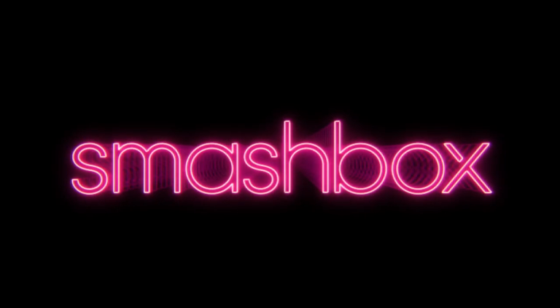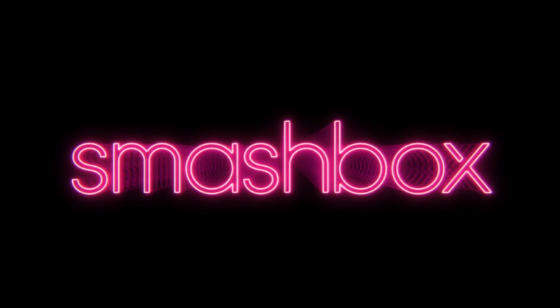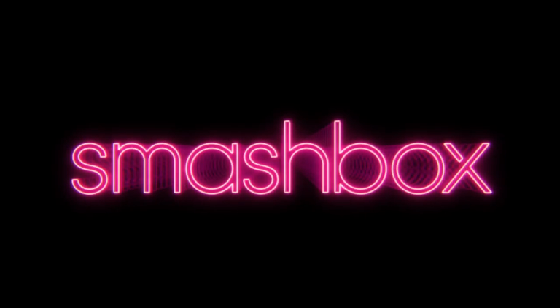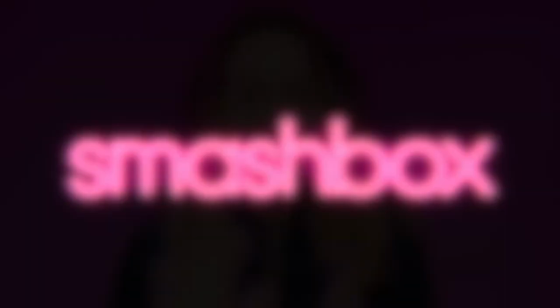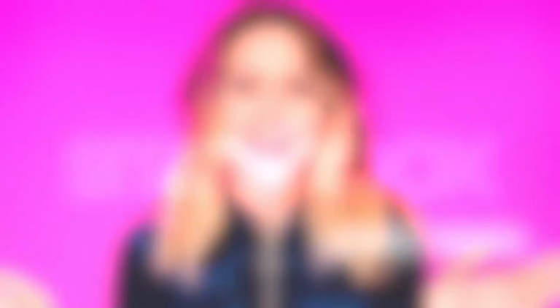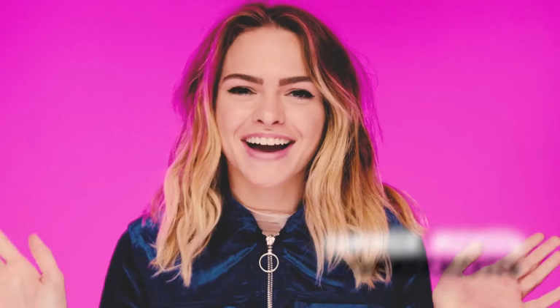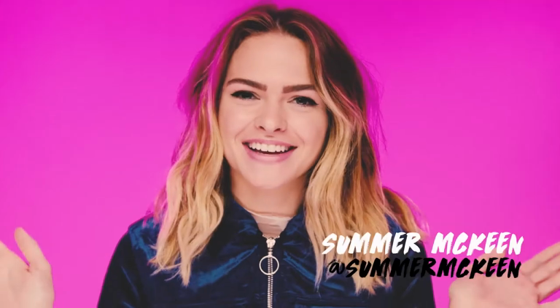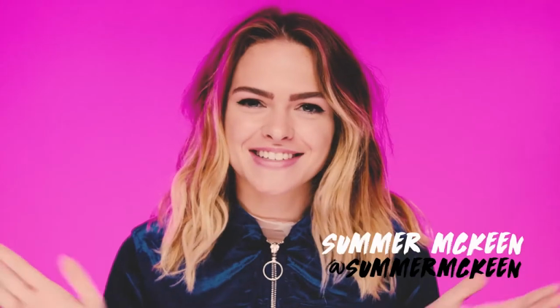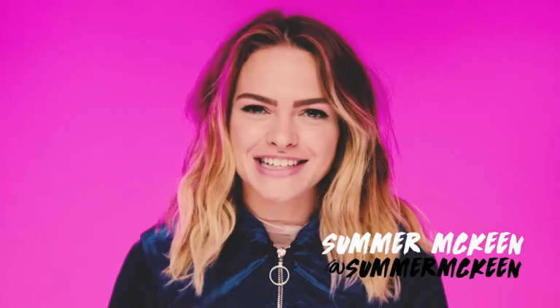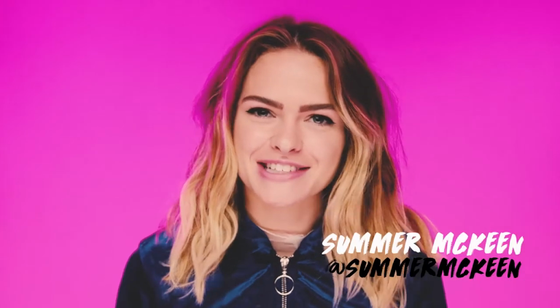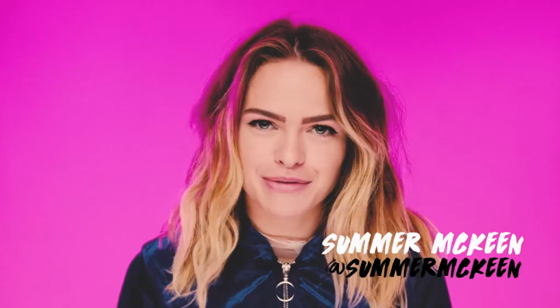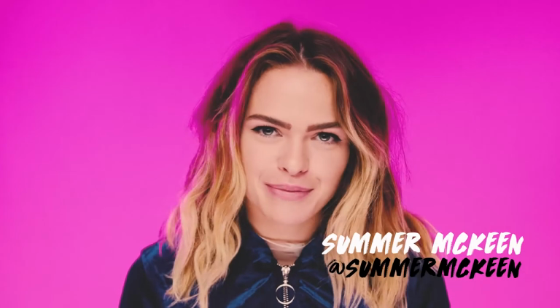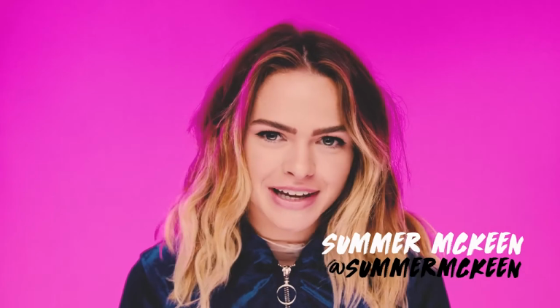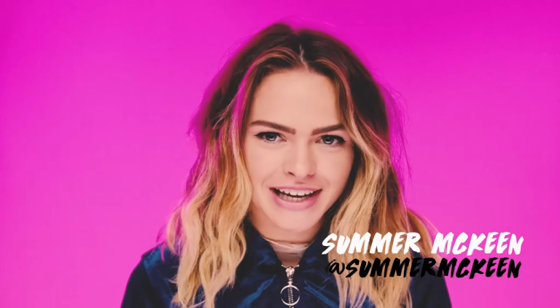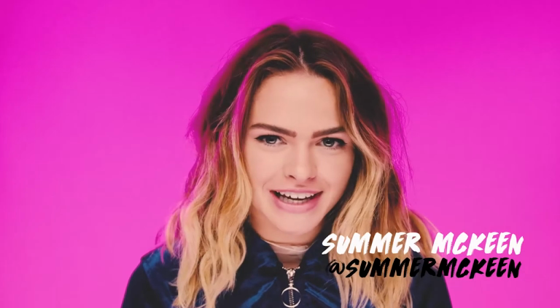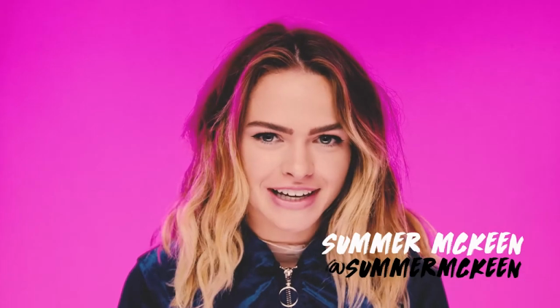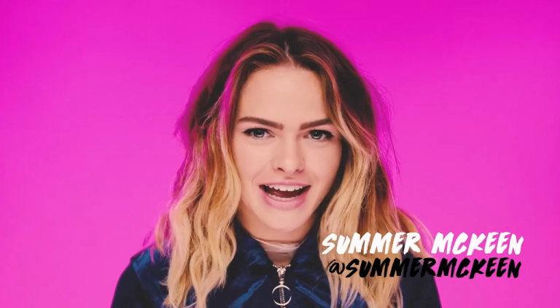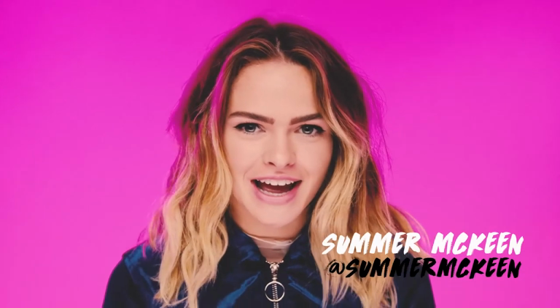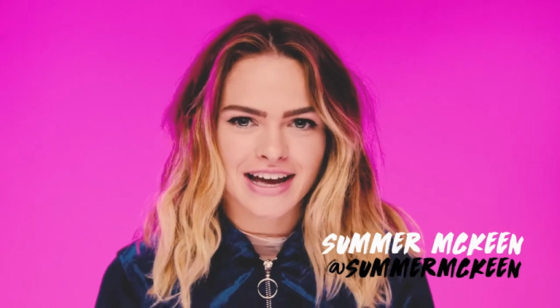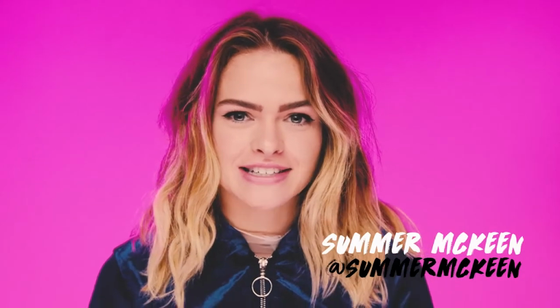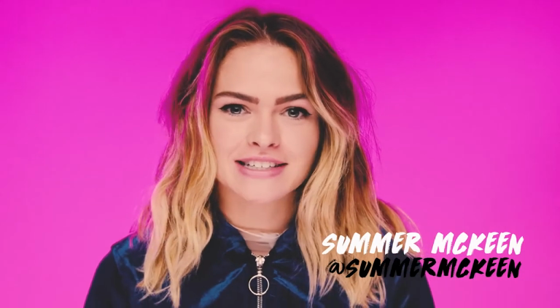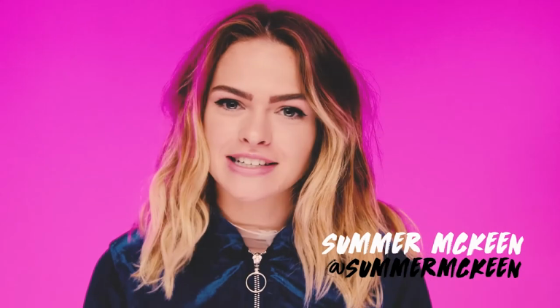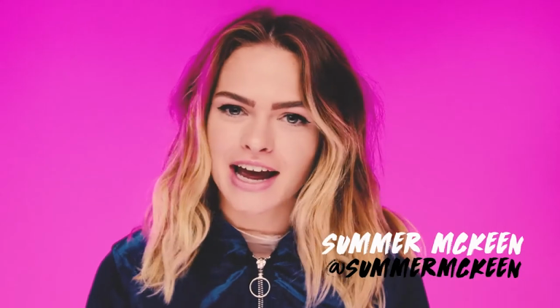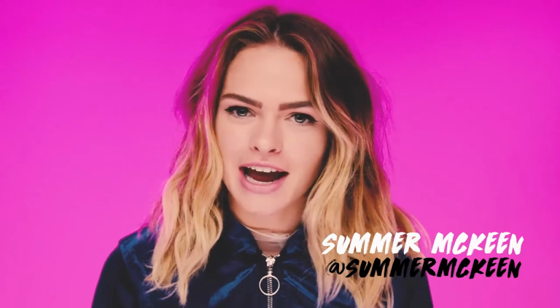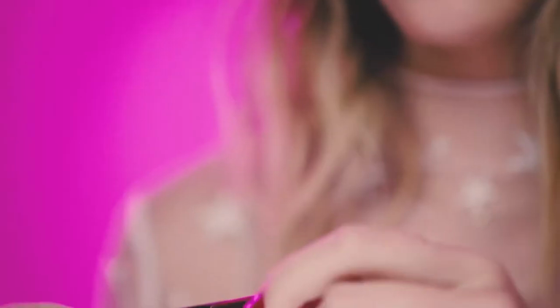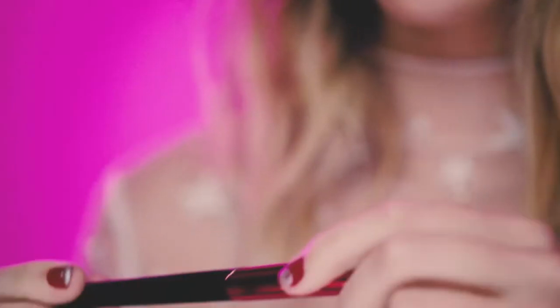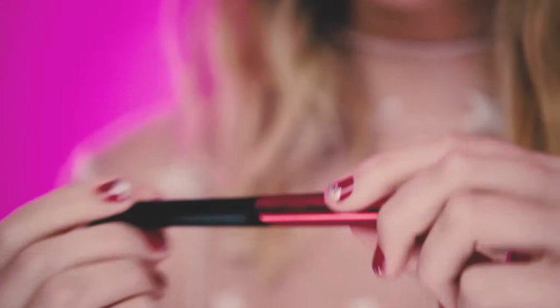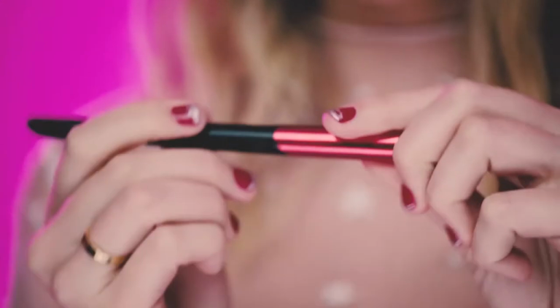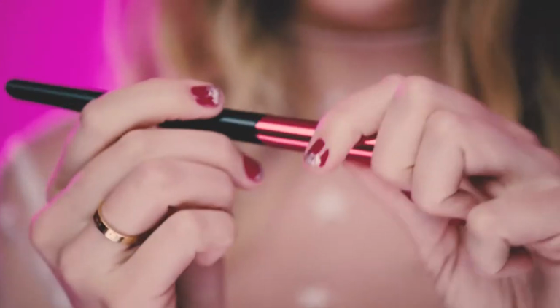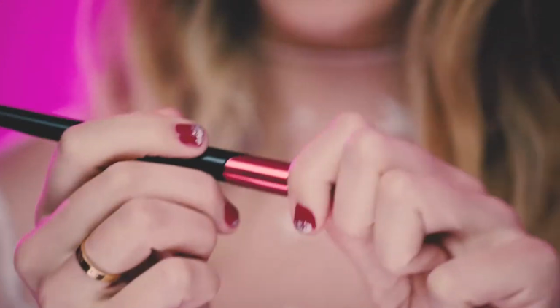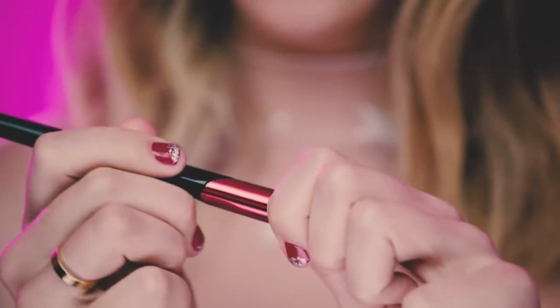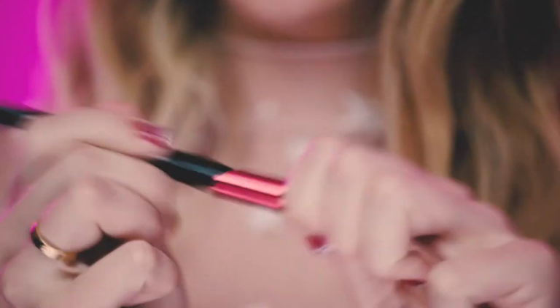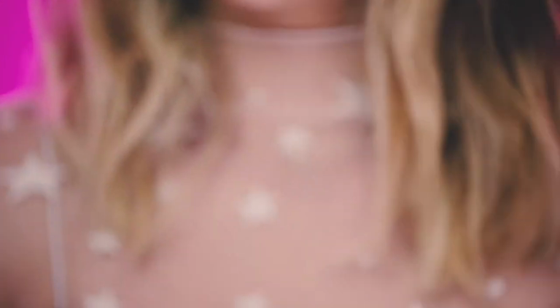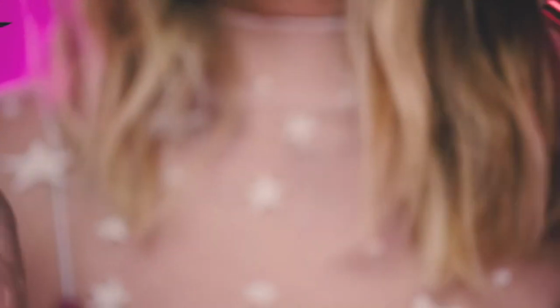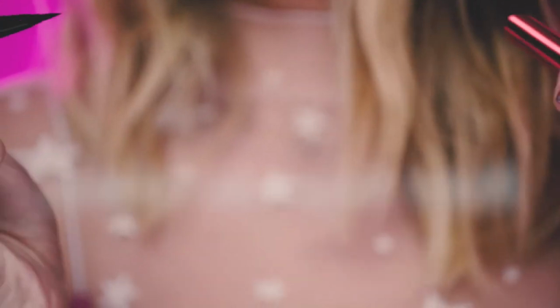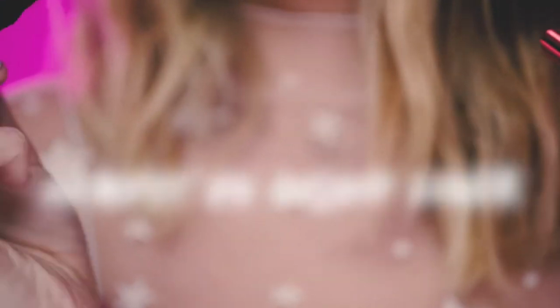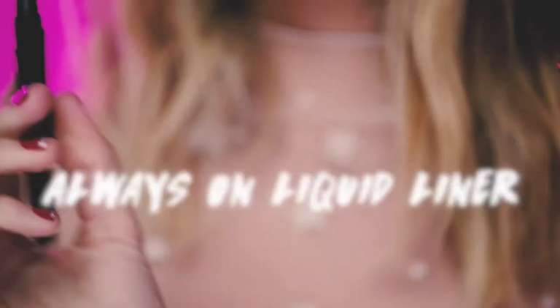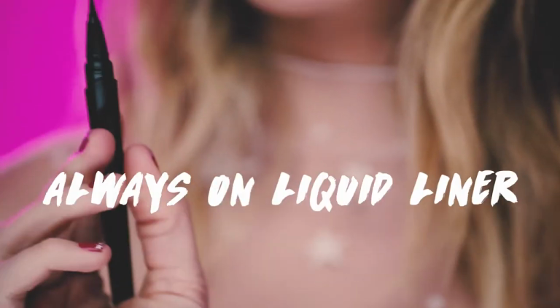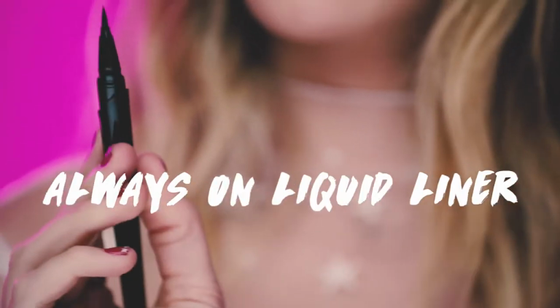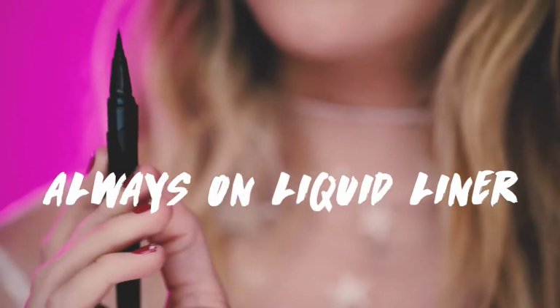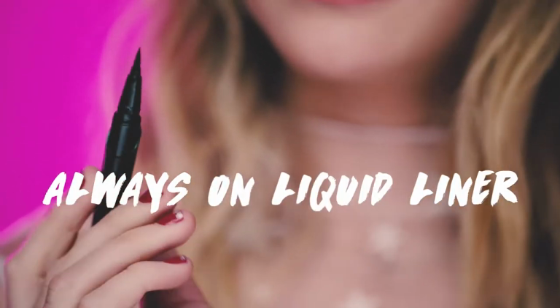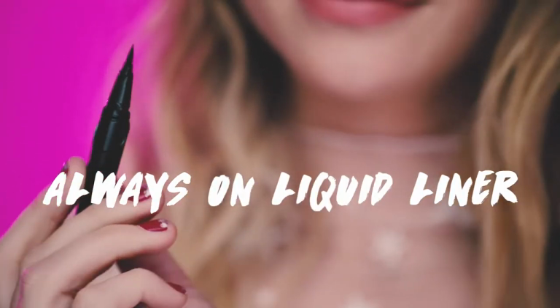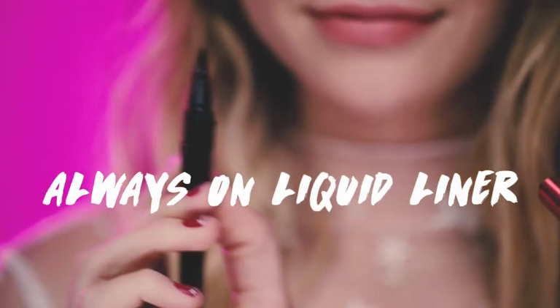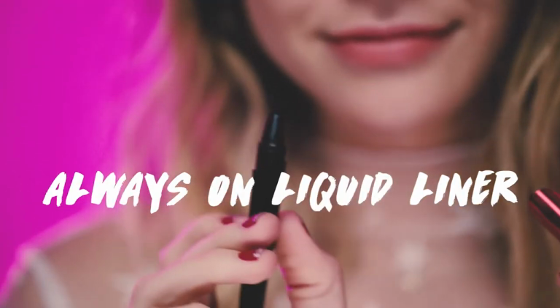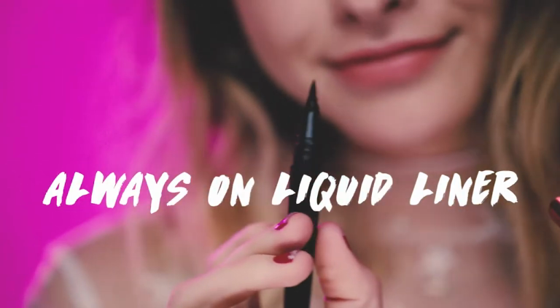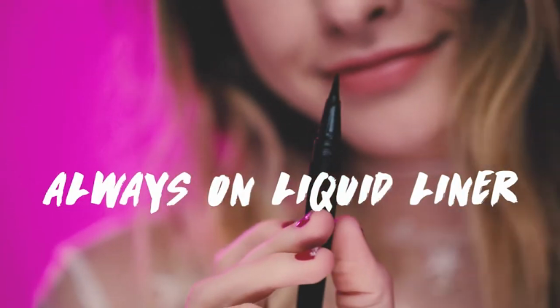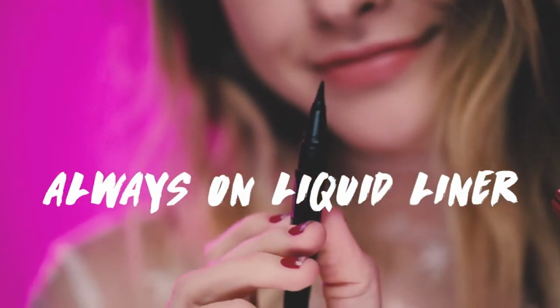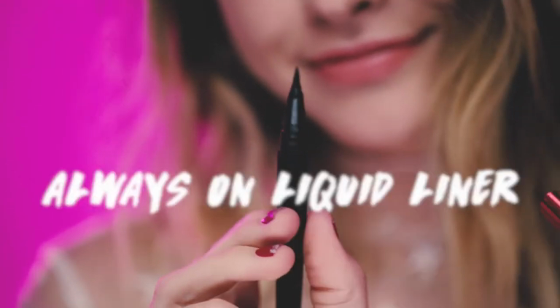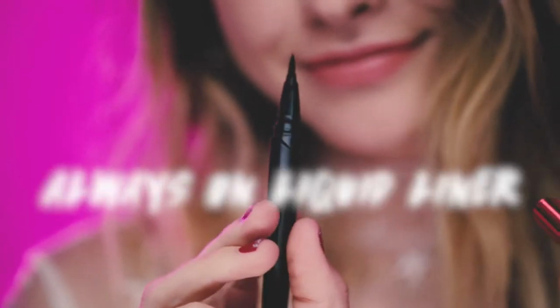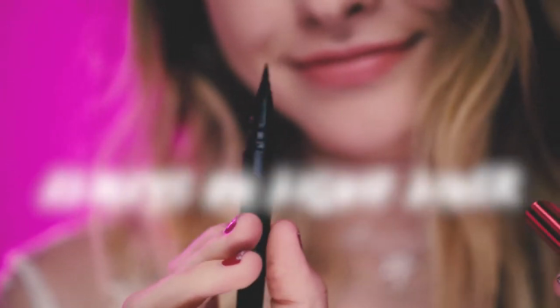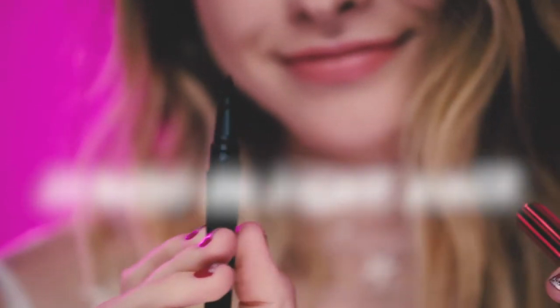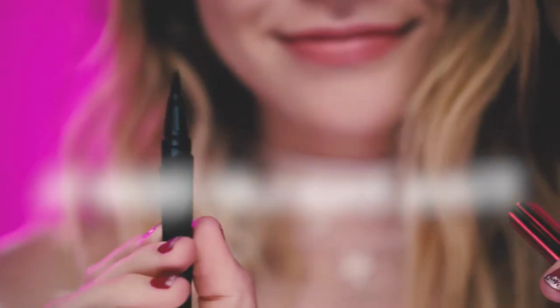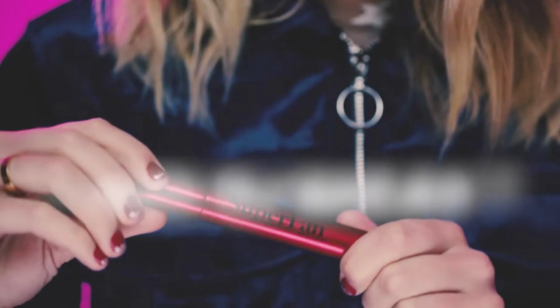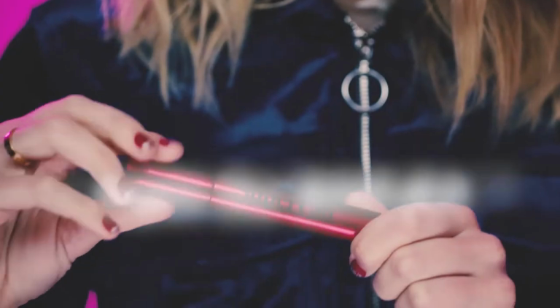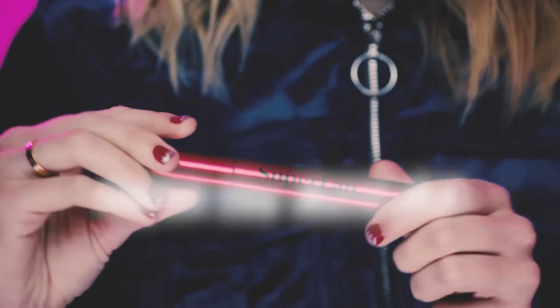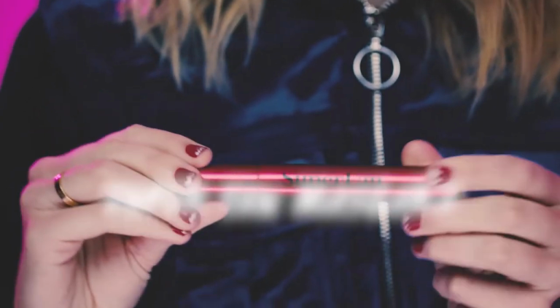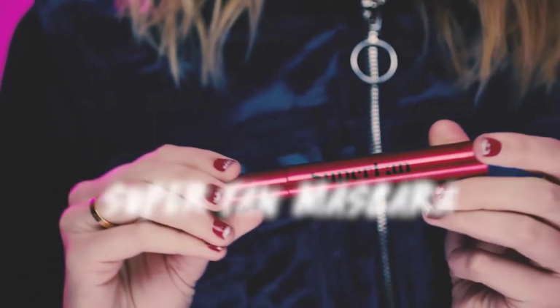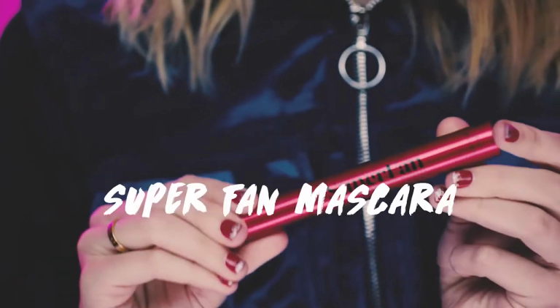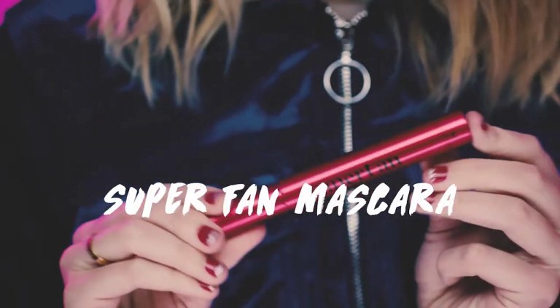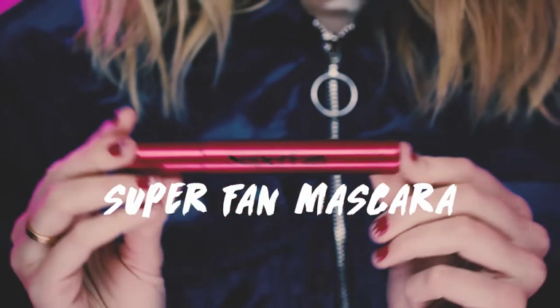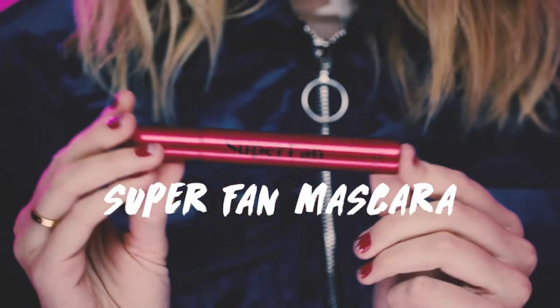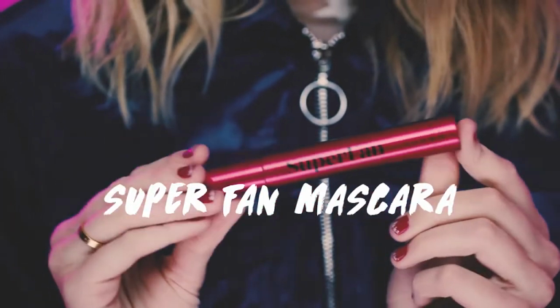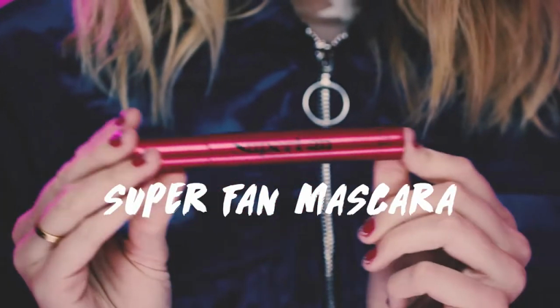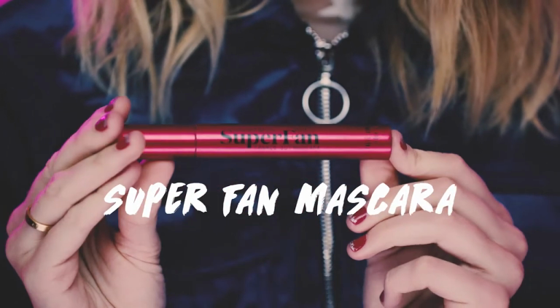Hi guys, it's Summer McKean and today I'm going to do a cat eye with the Always On Liquid Liner and the Super Fan Mascara.